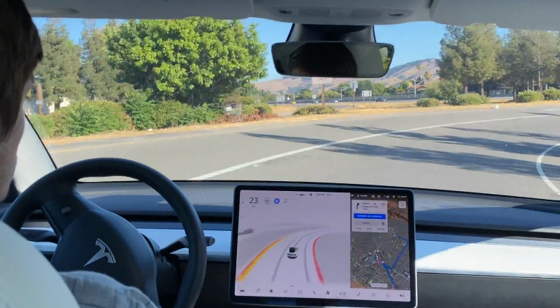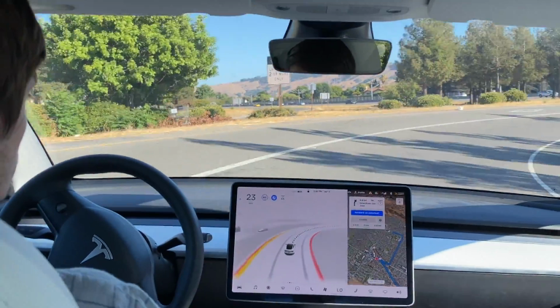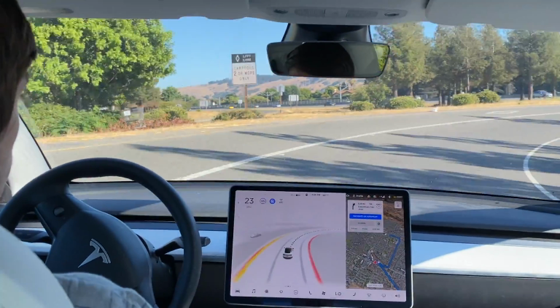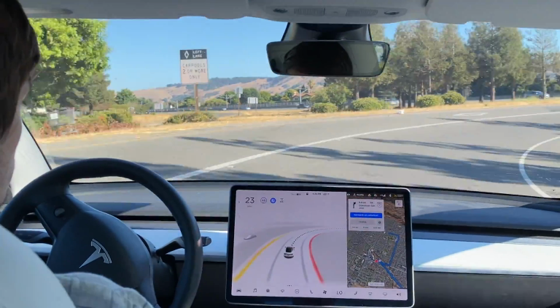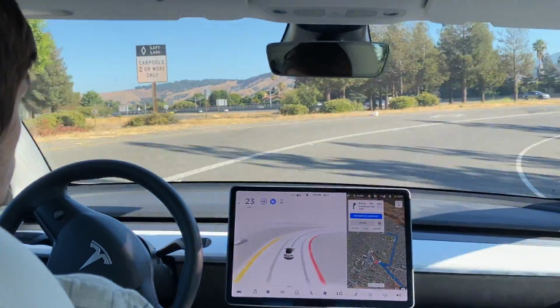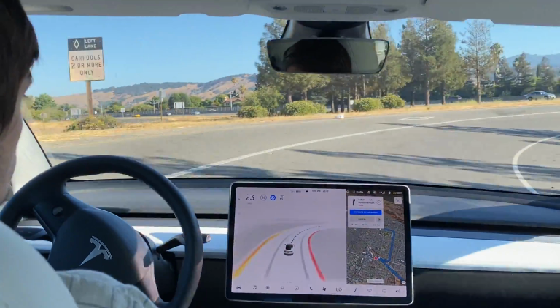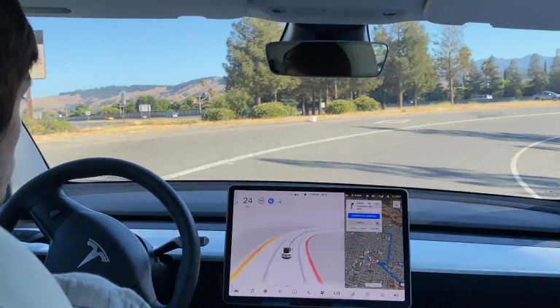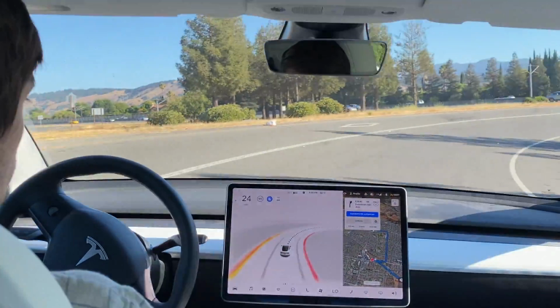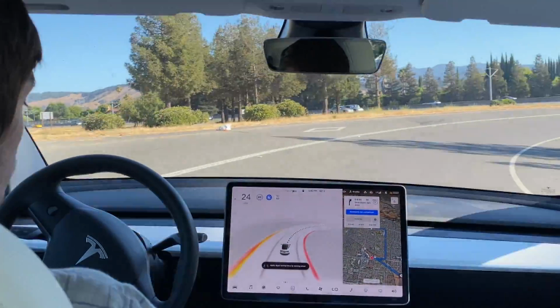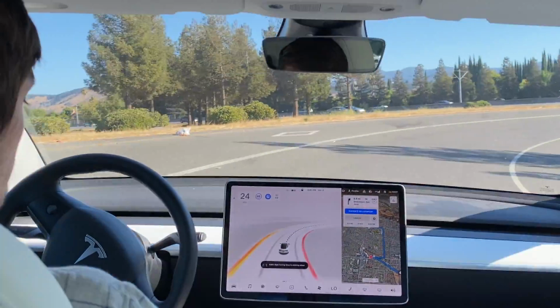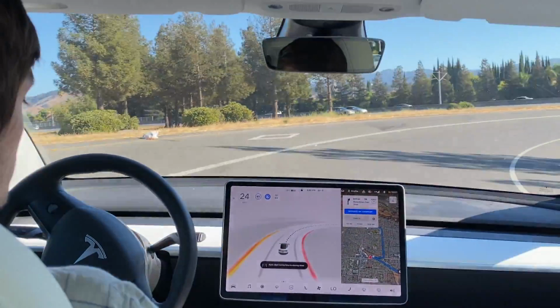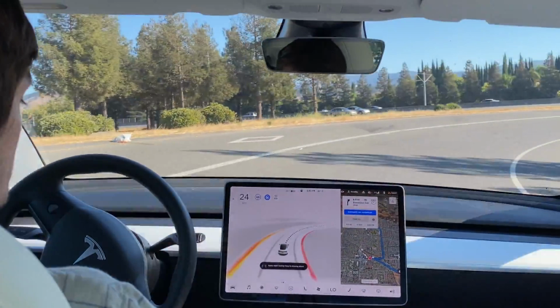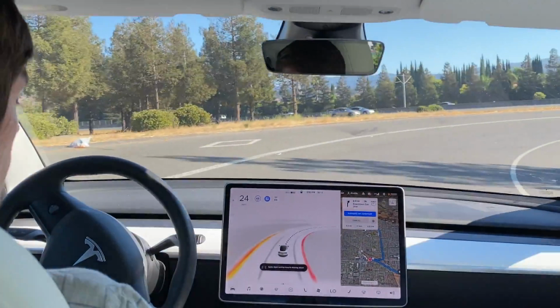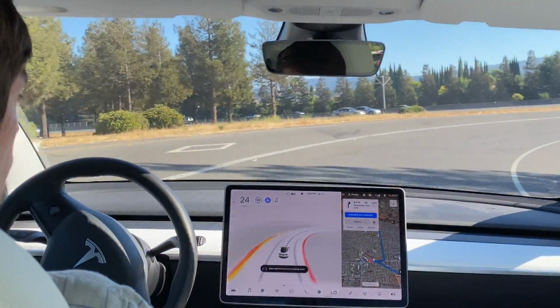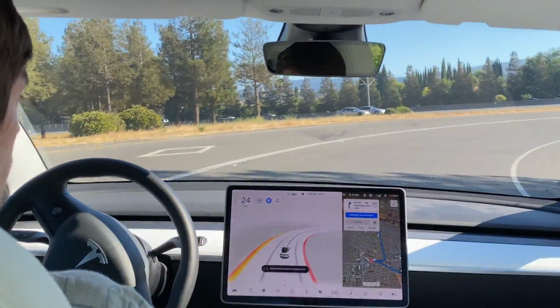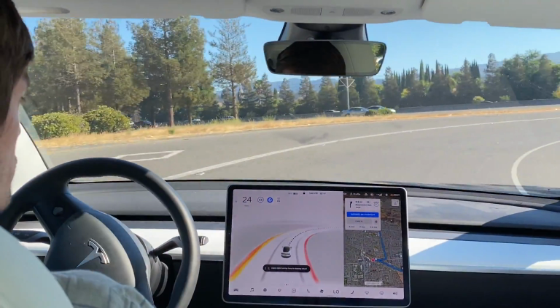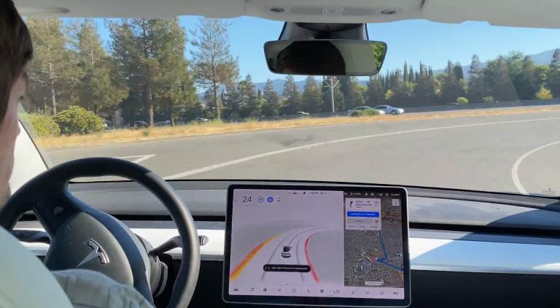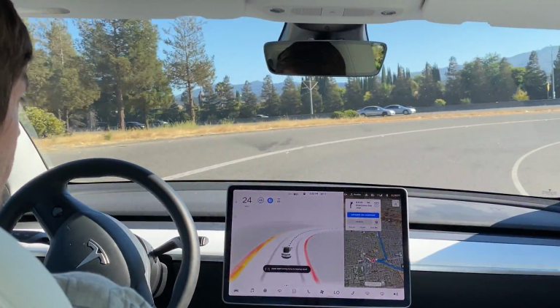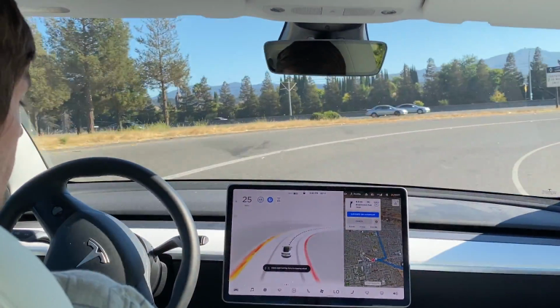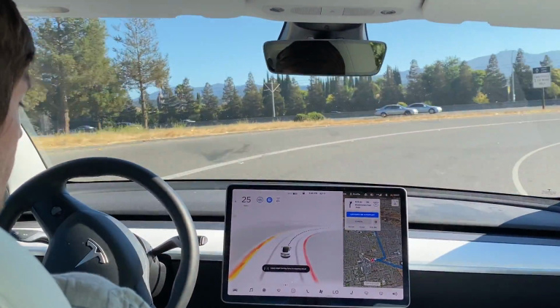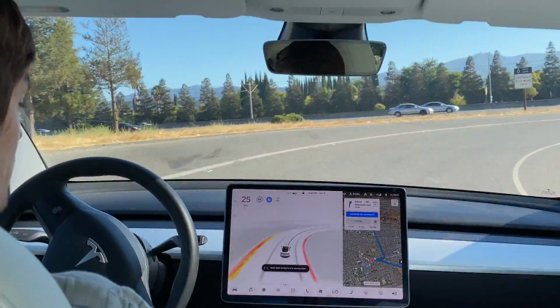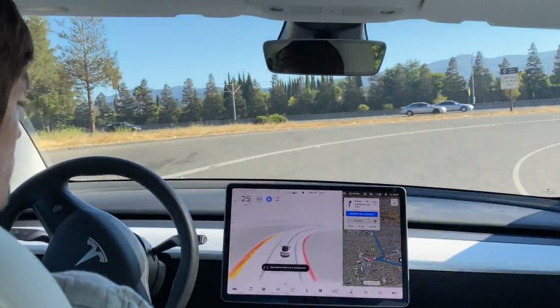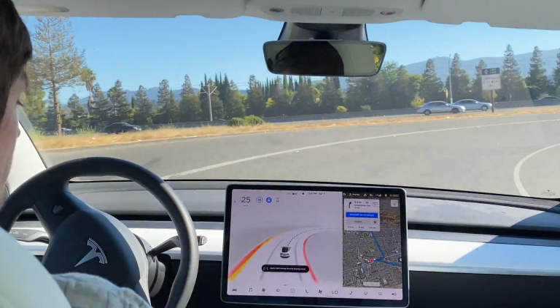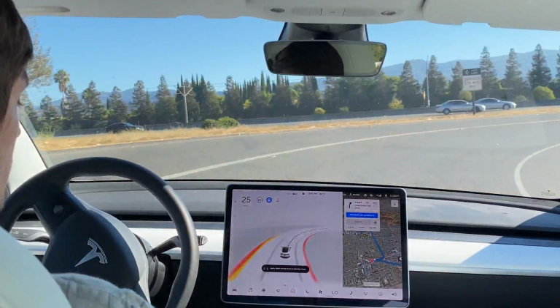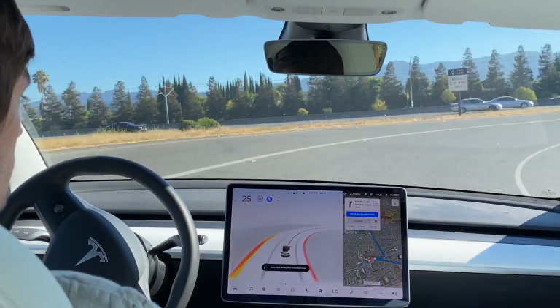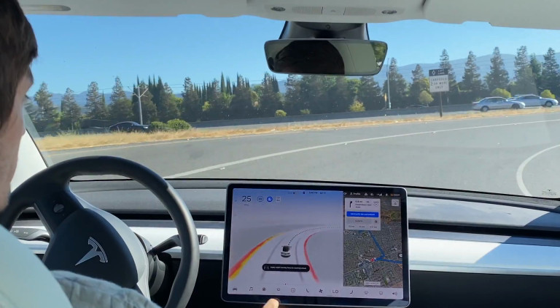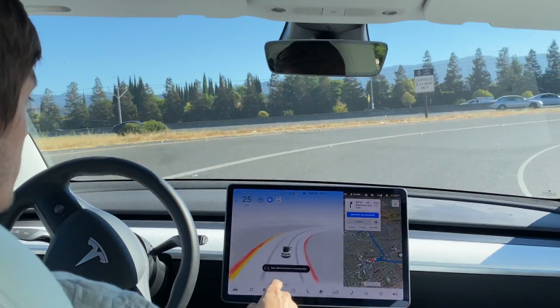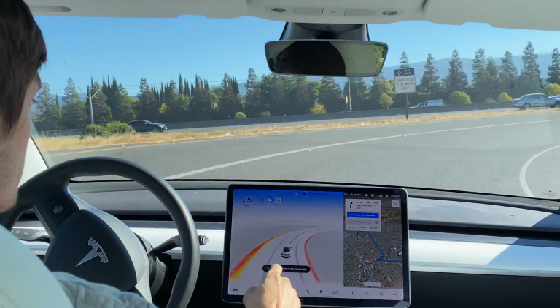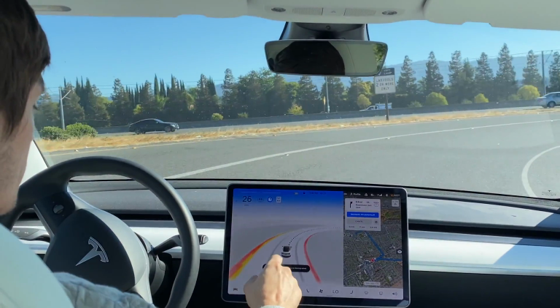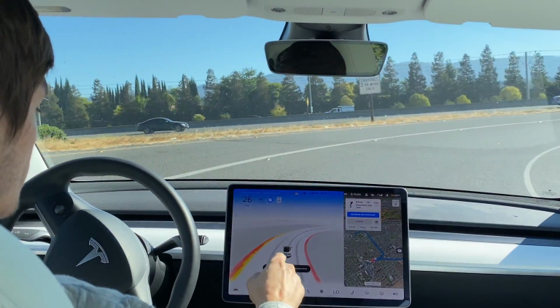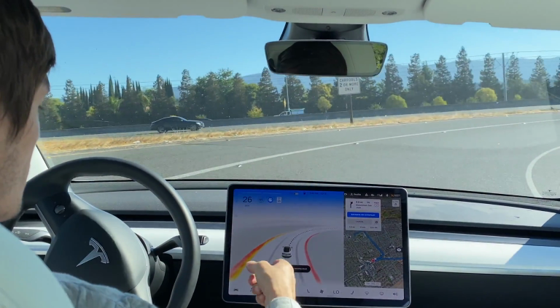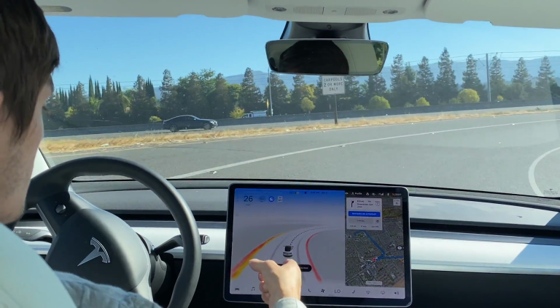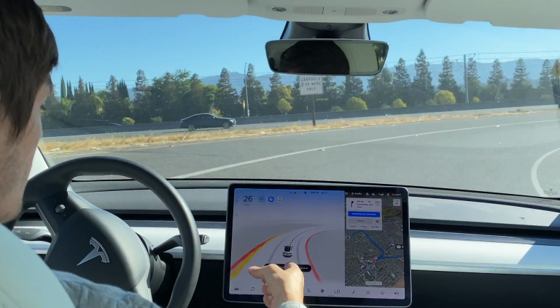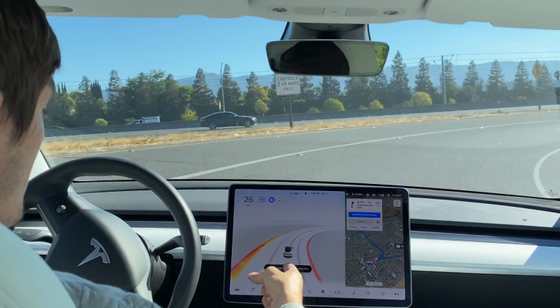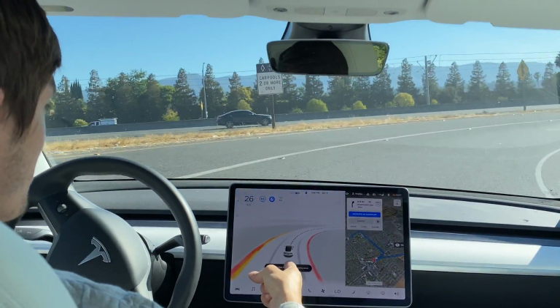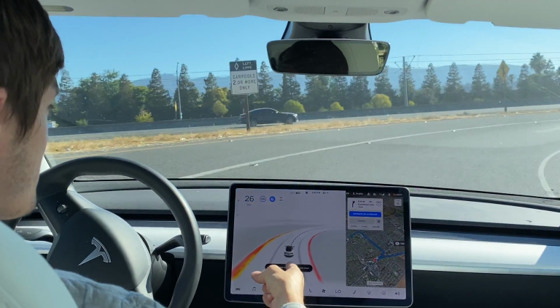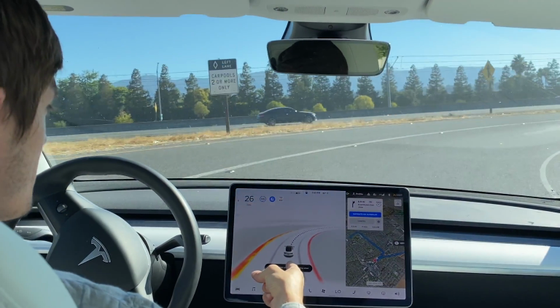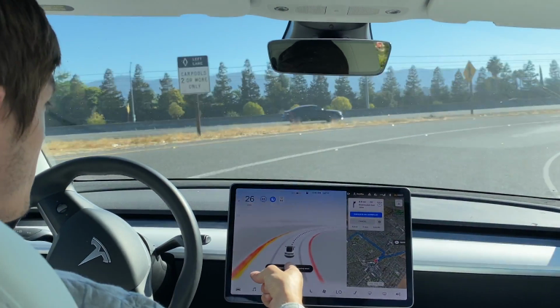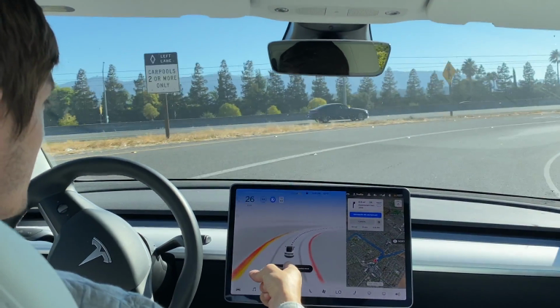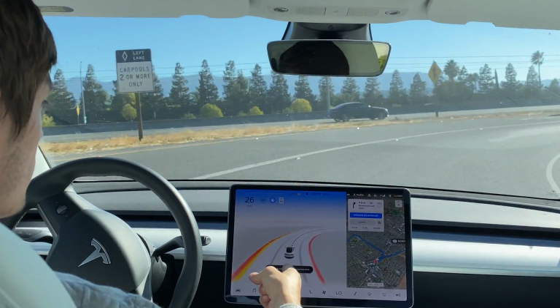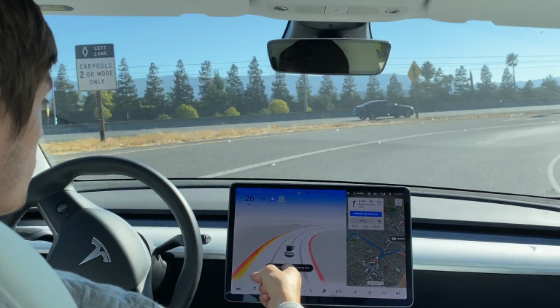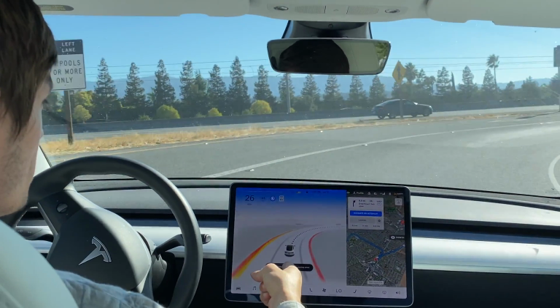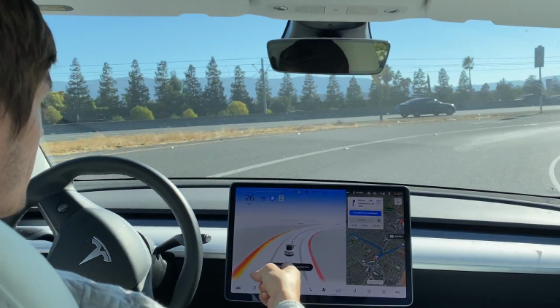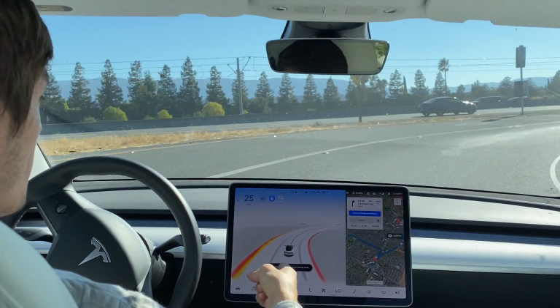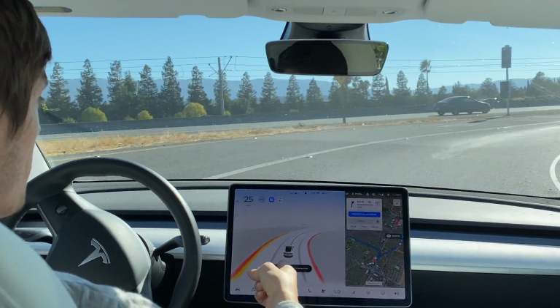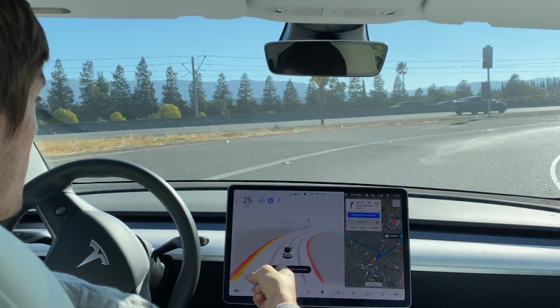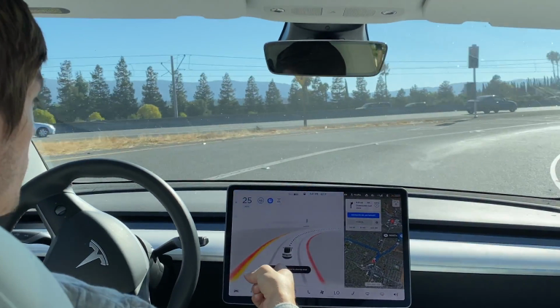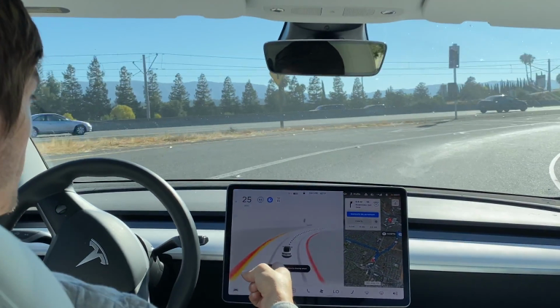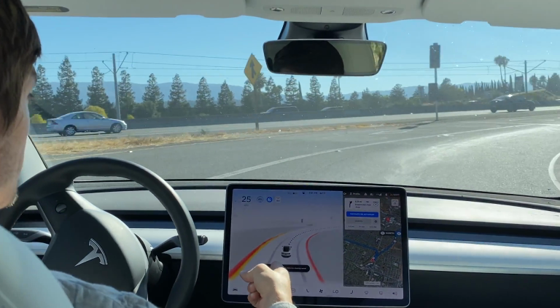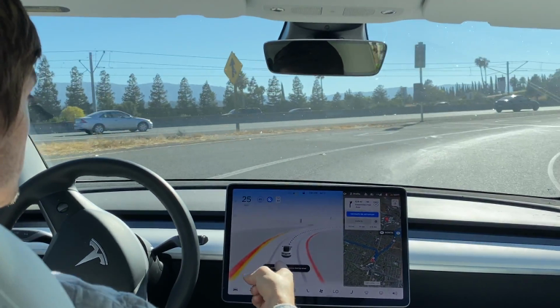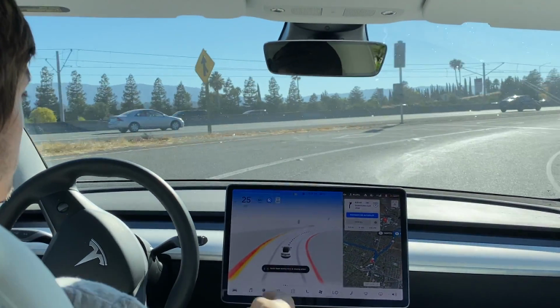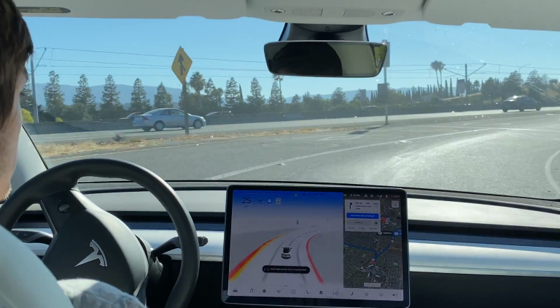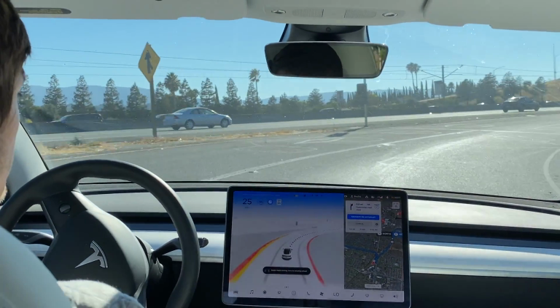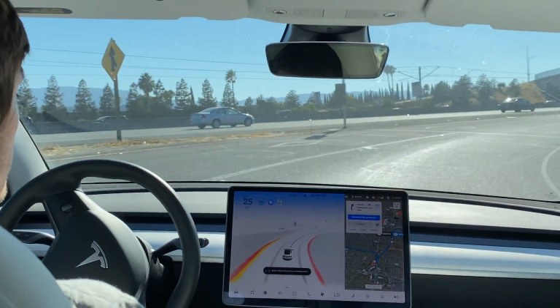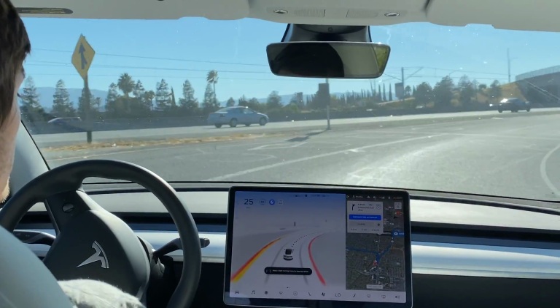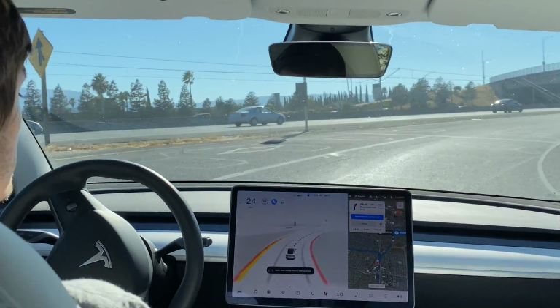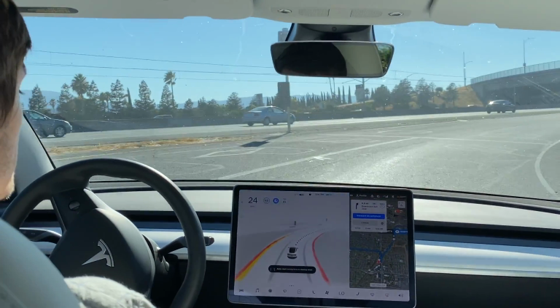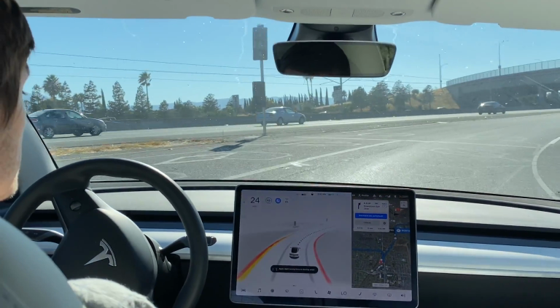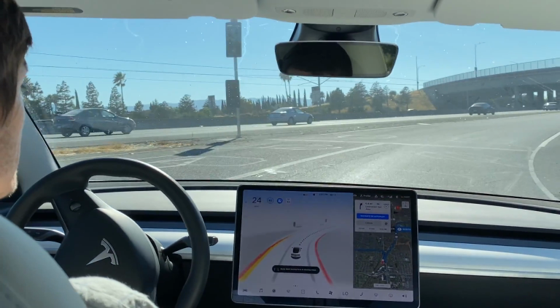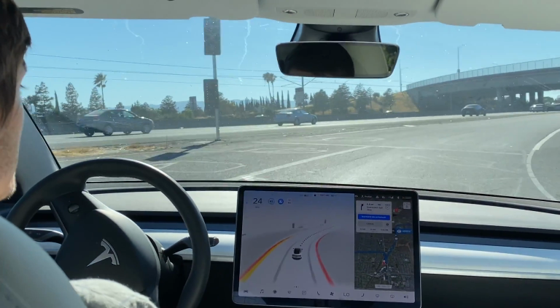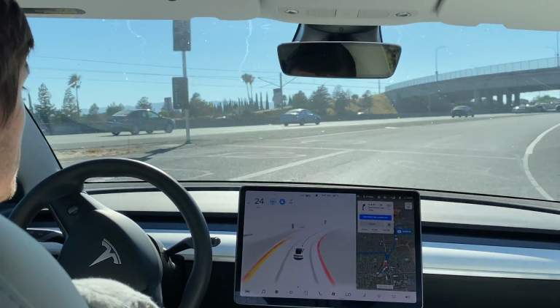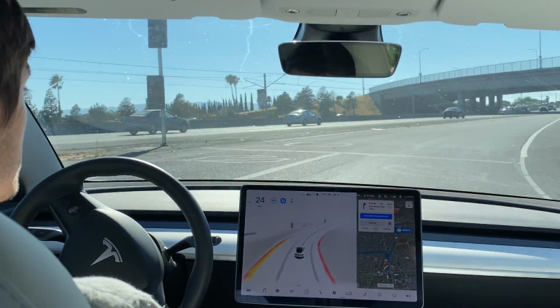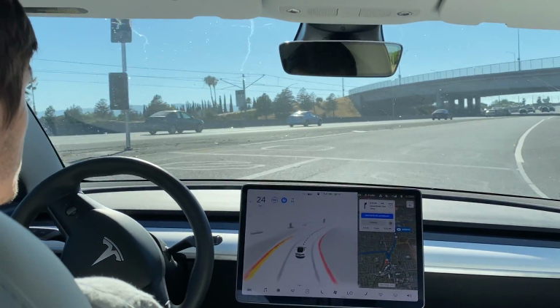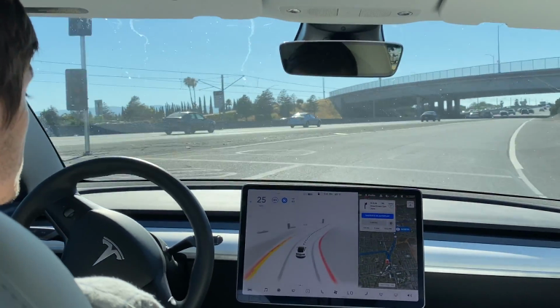Now we're merging on the freeway, so very quickly FSD Beta will become Autopilot — you'll see that here in a sec.